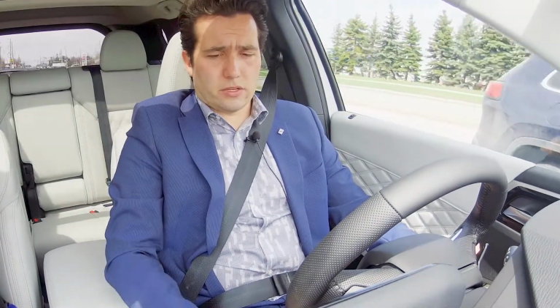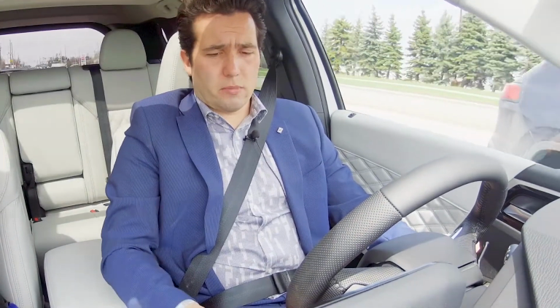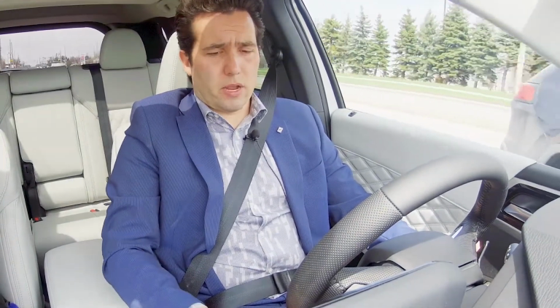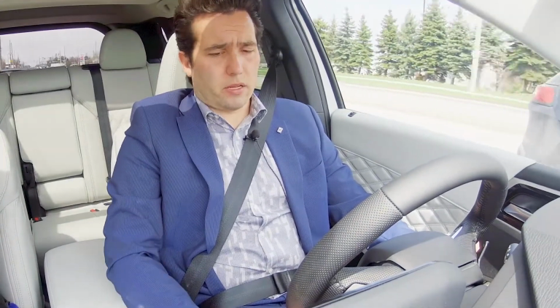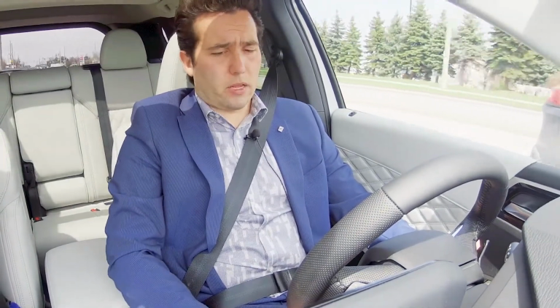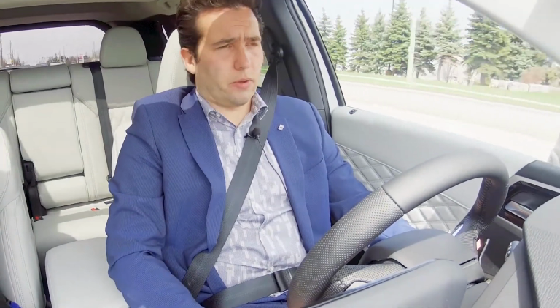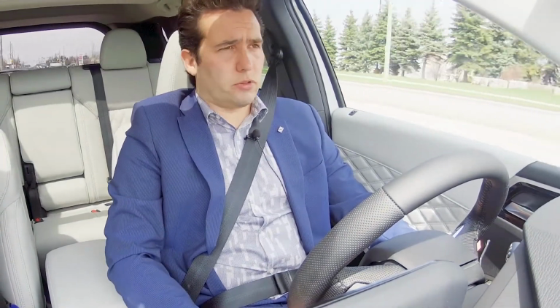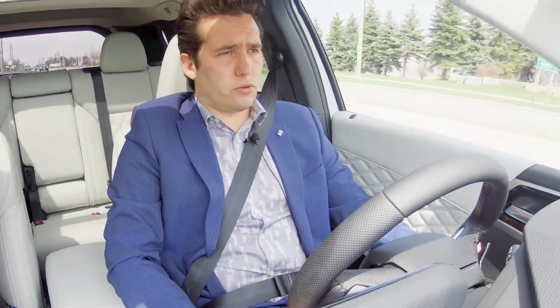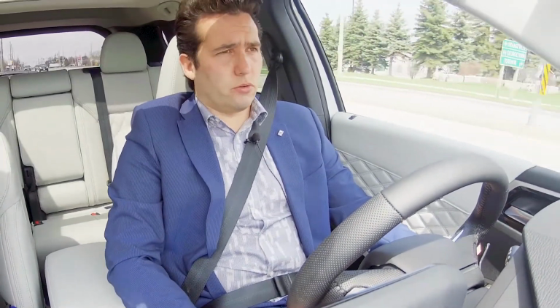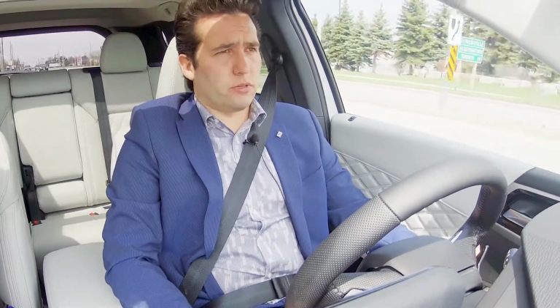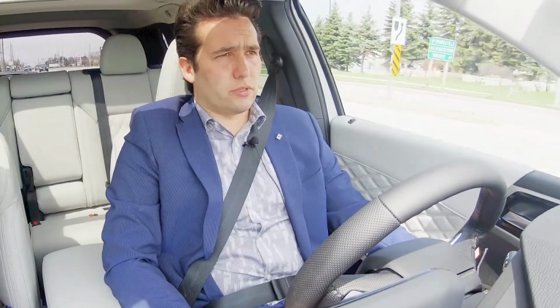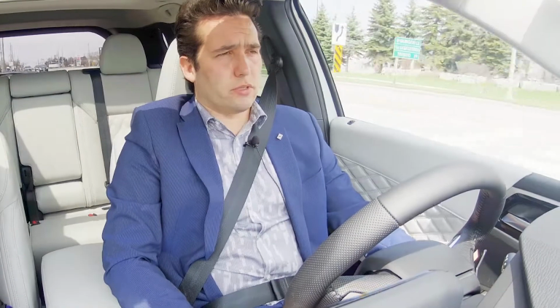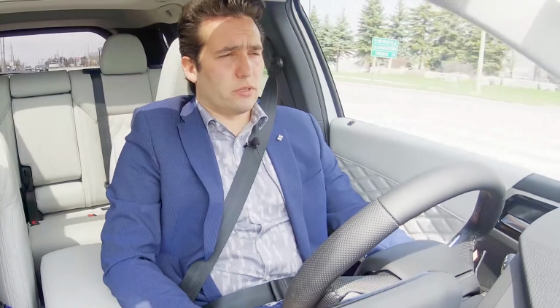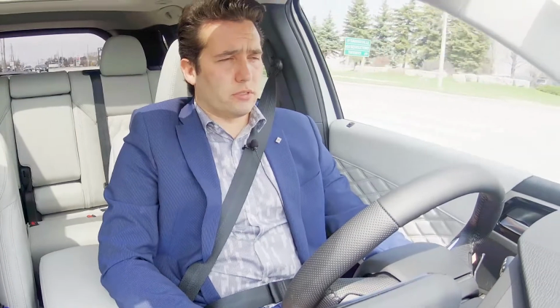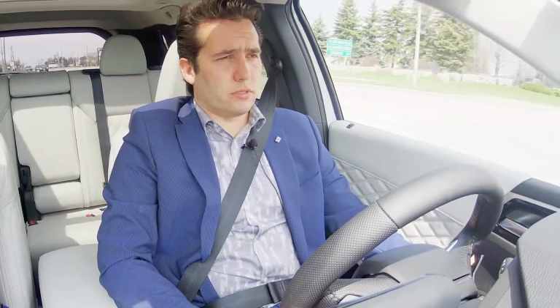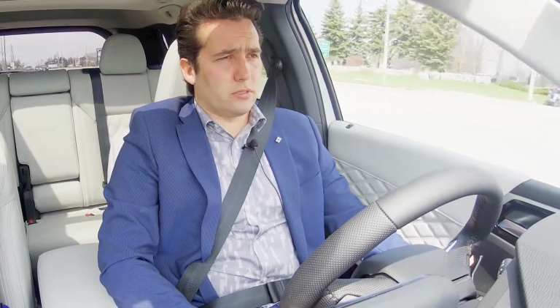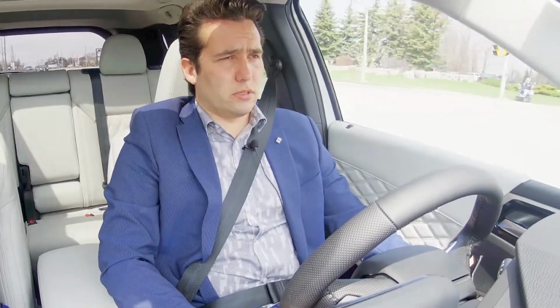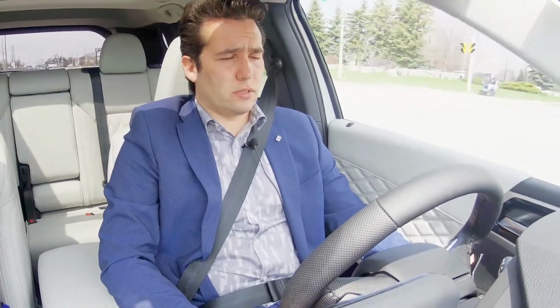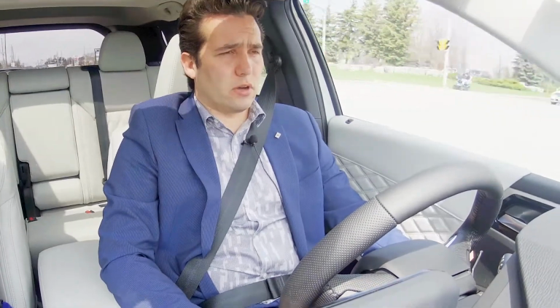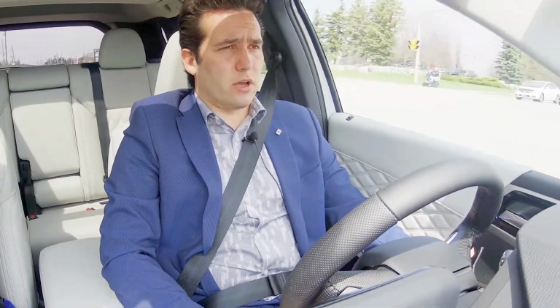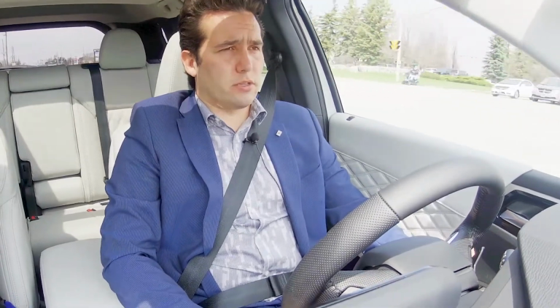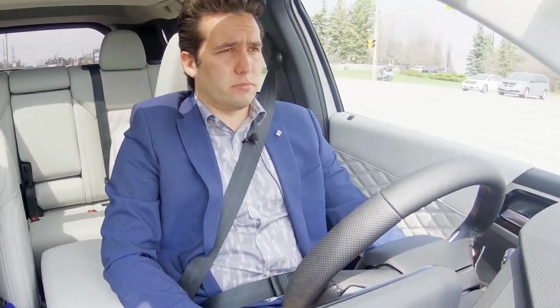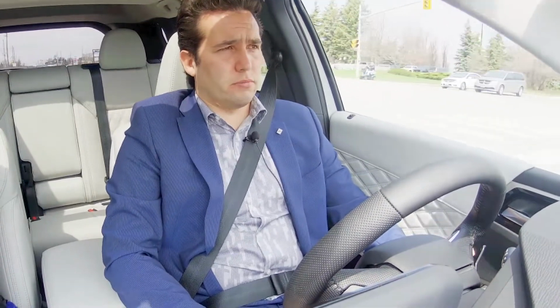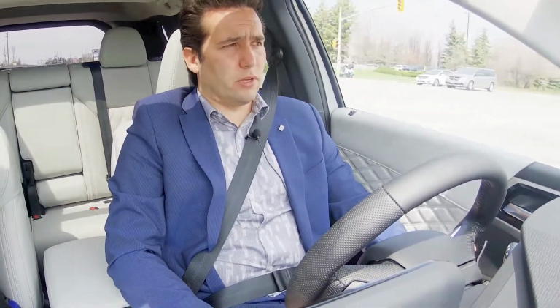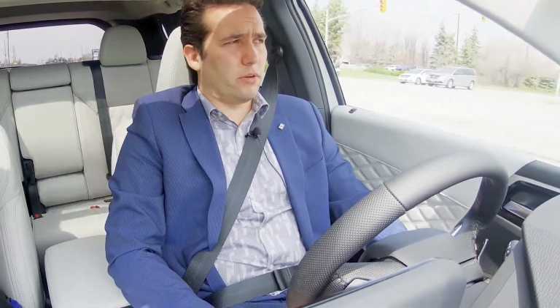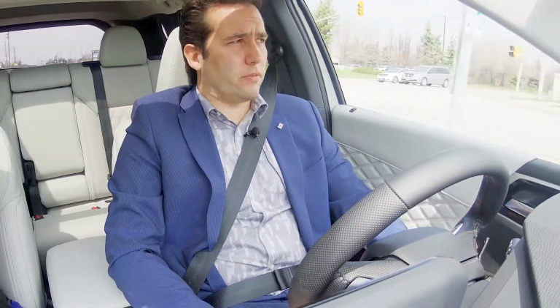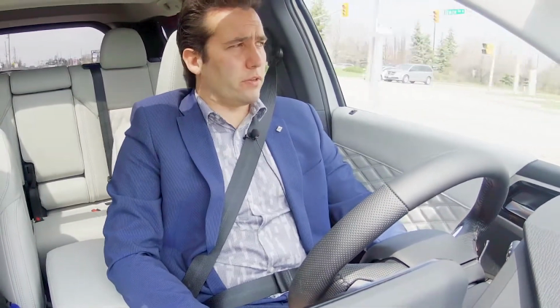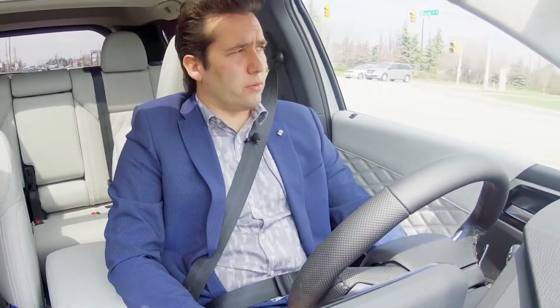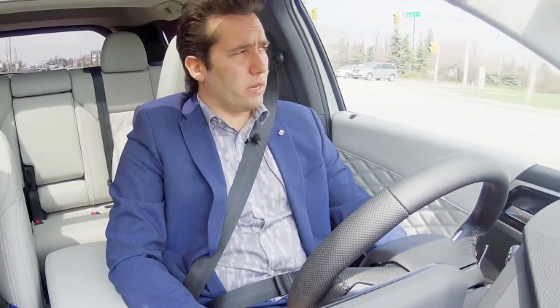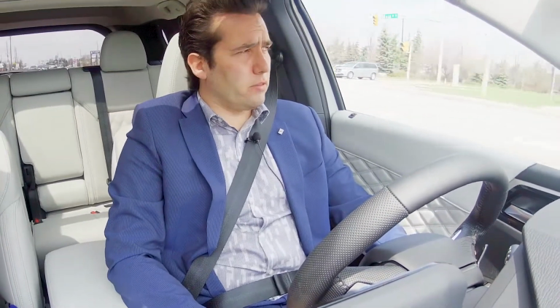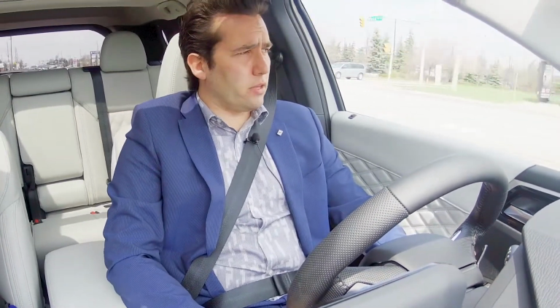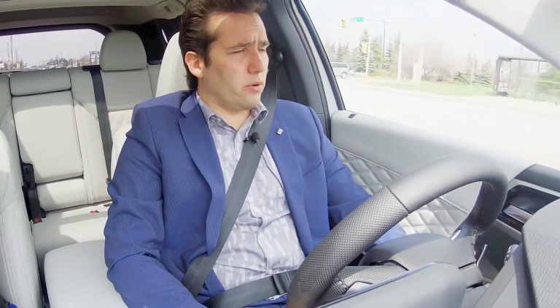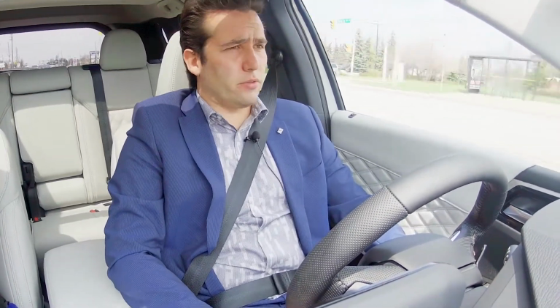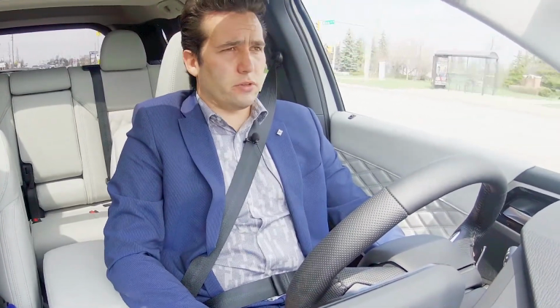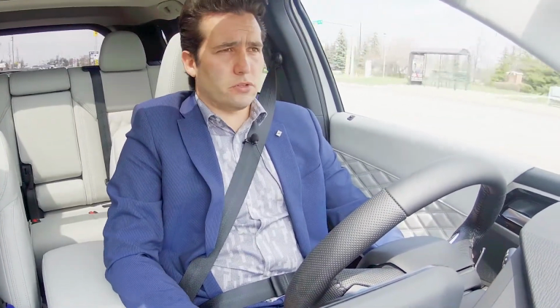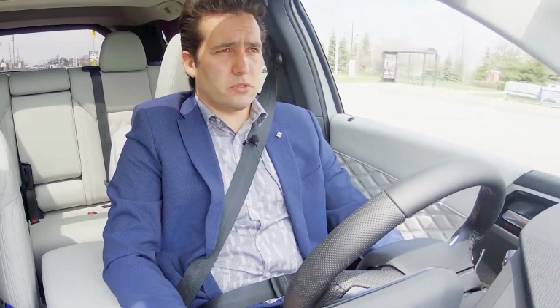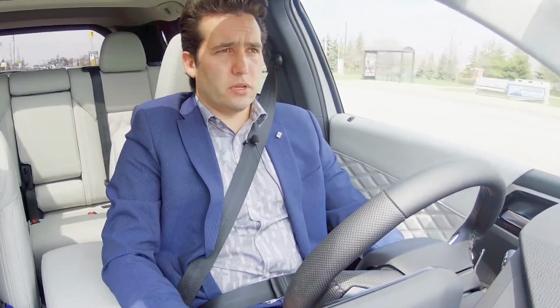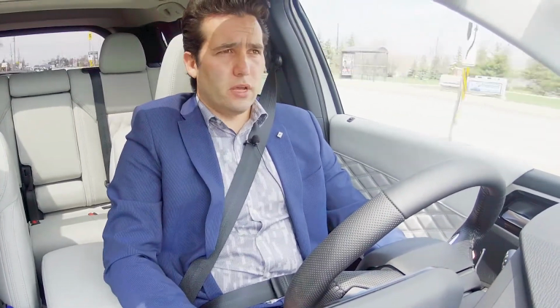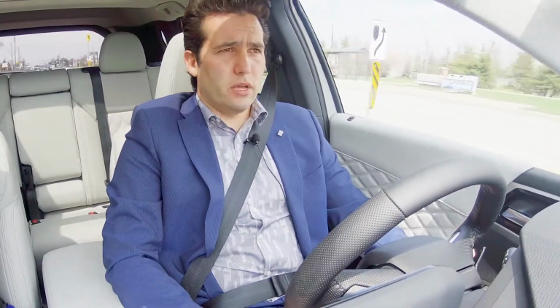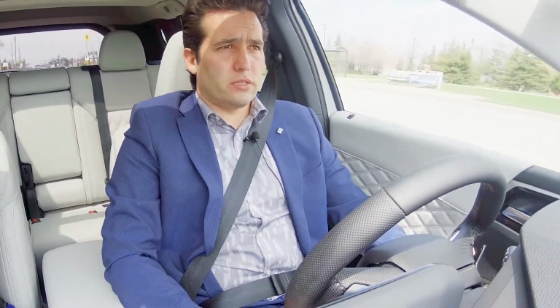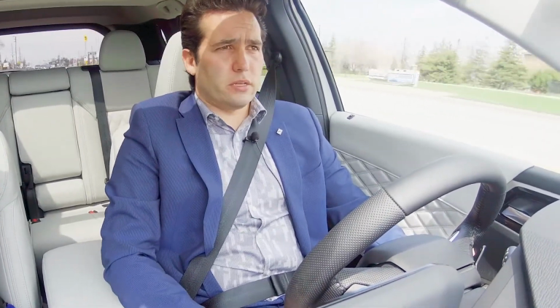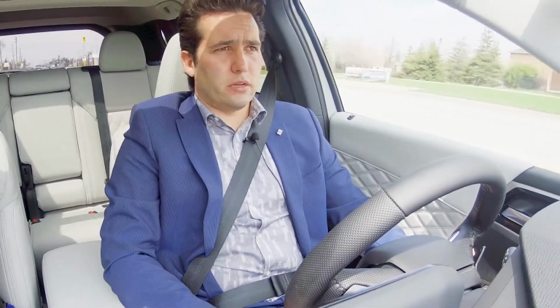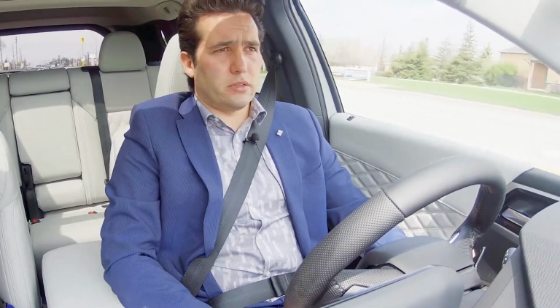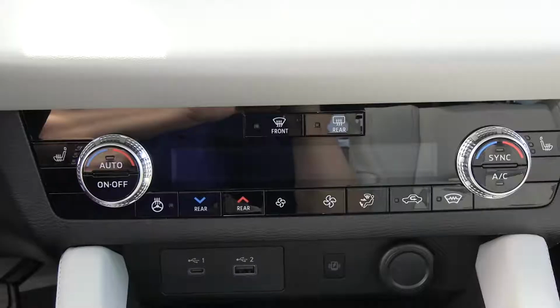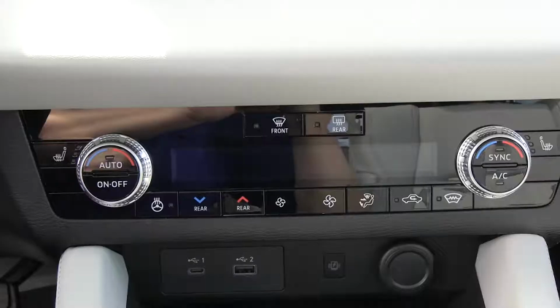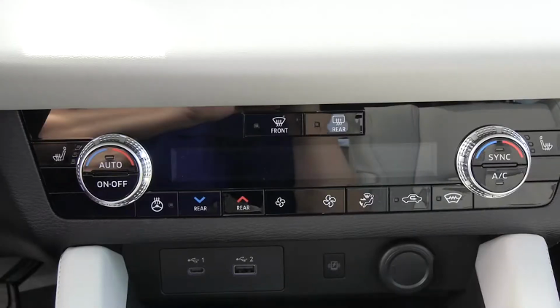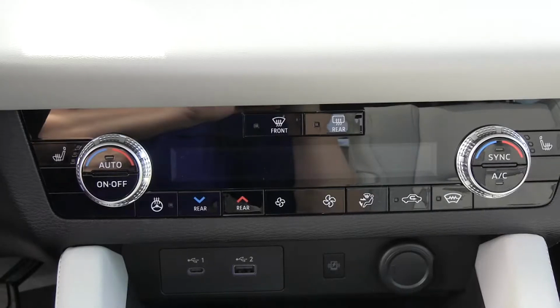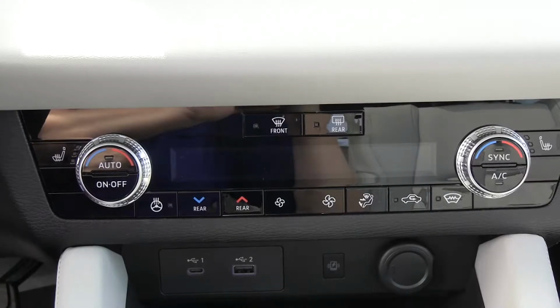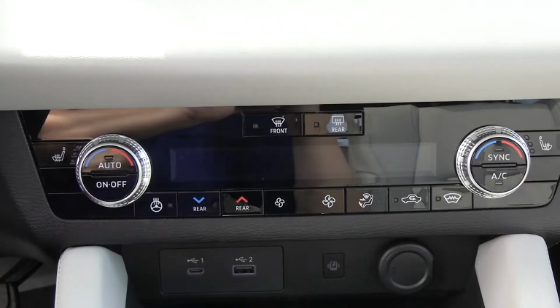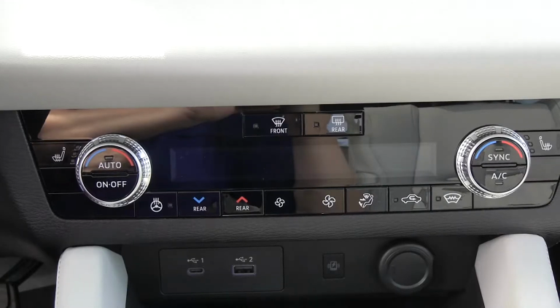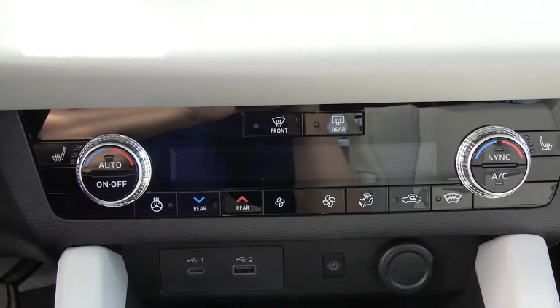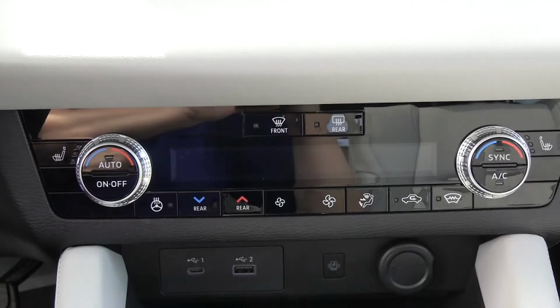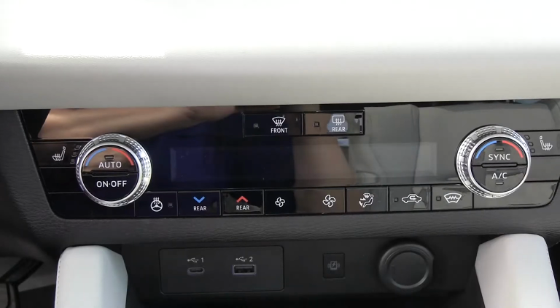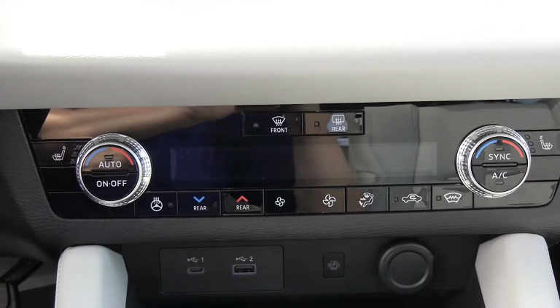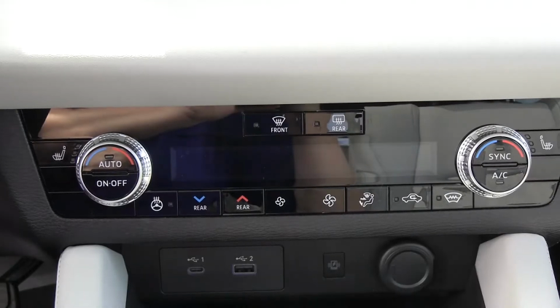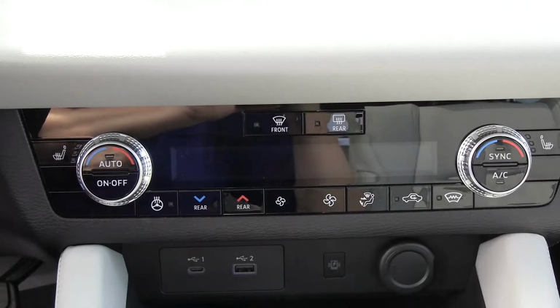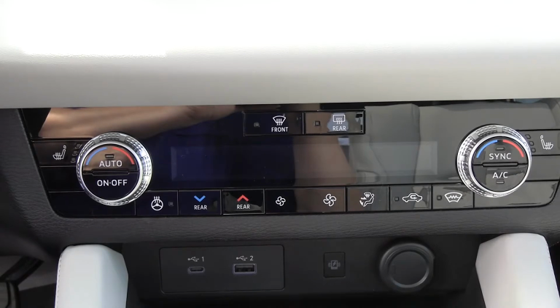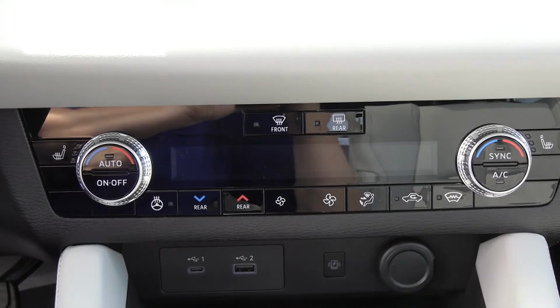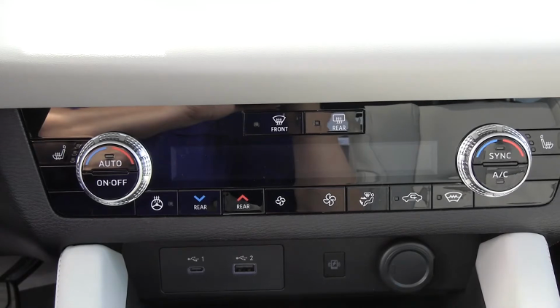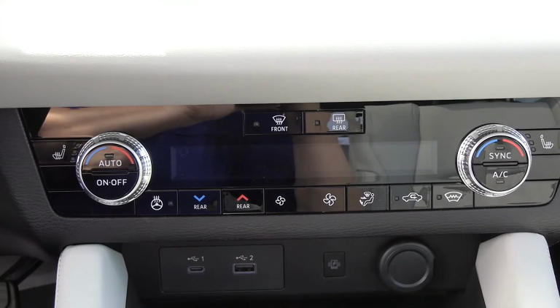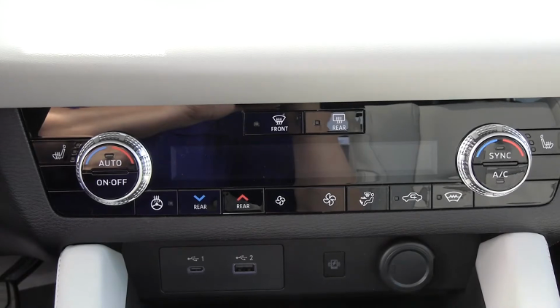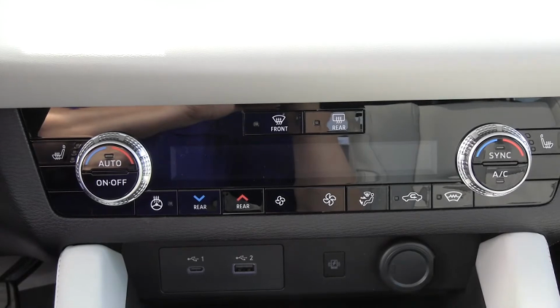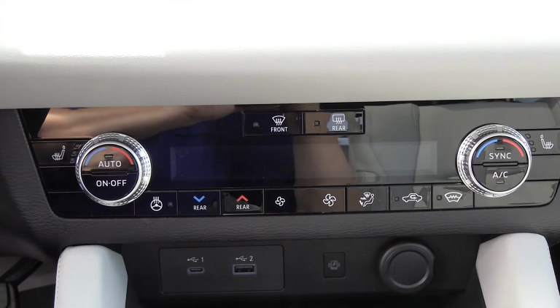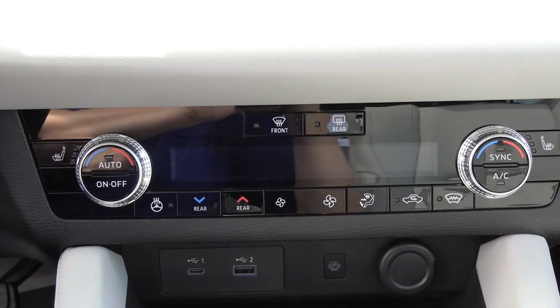This automatic climate control is awesome. You don't have to do anything with it — just set it to automatic mode and we're riding nice and comfortable.